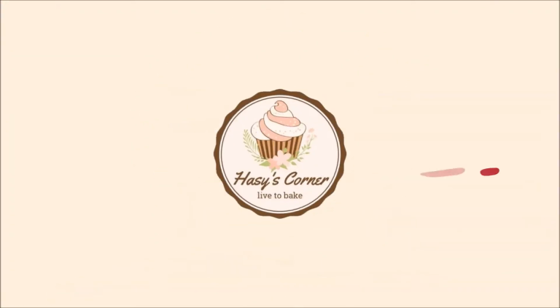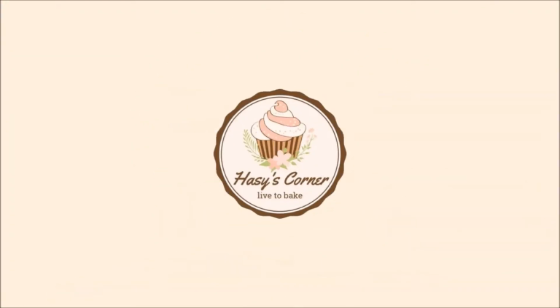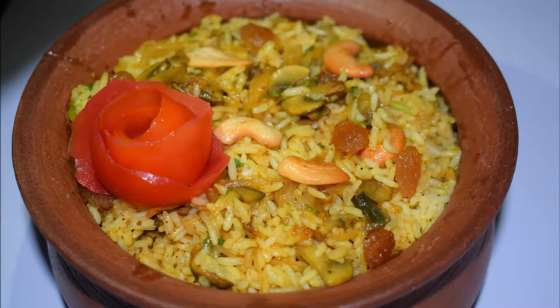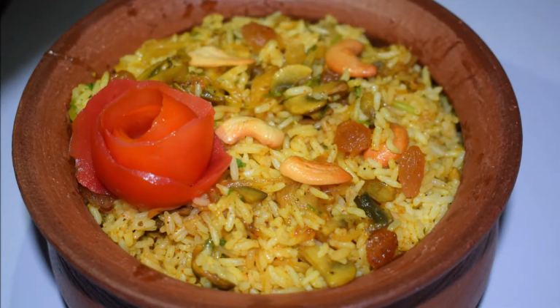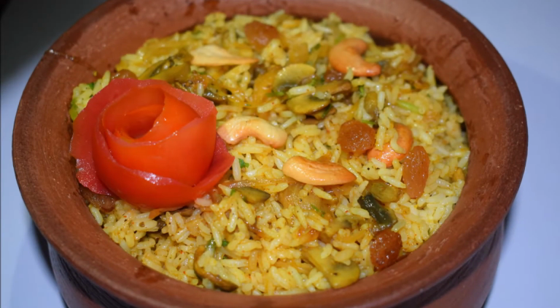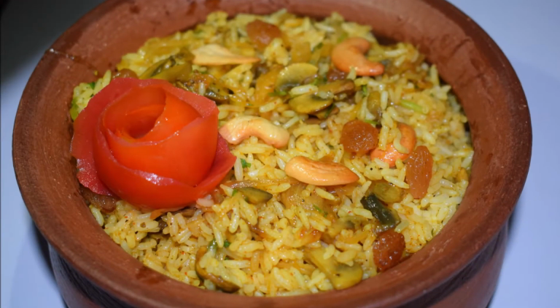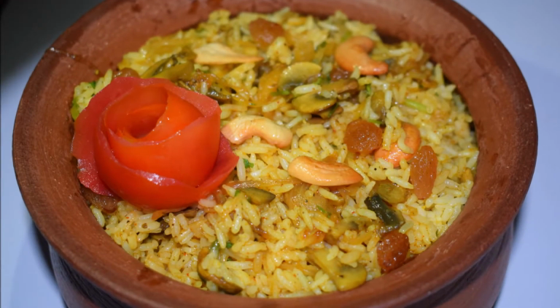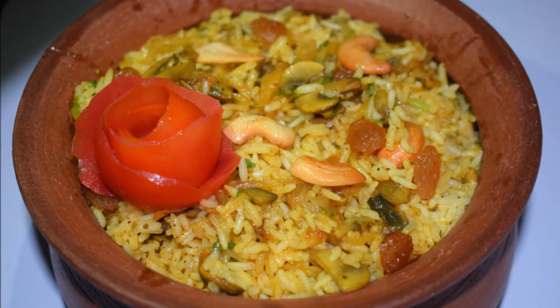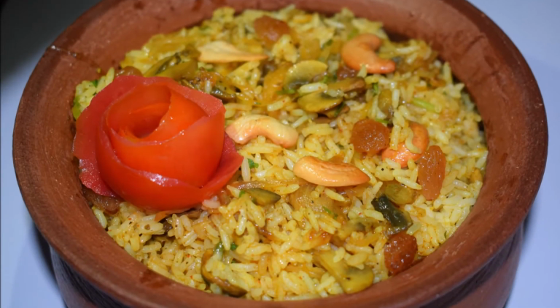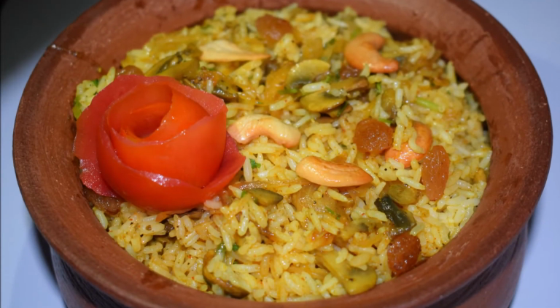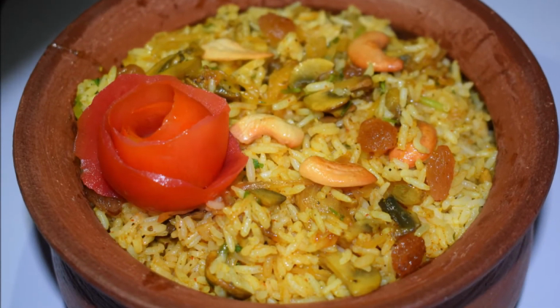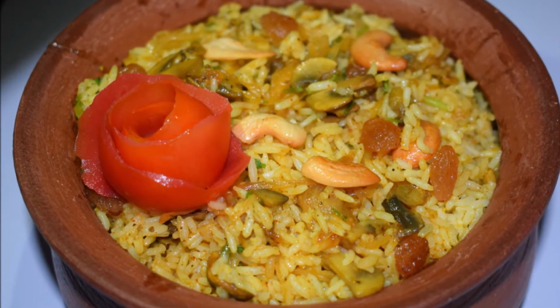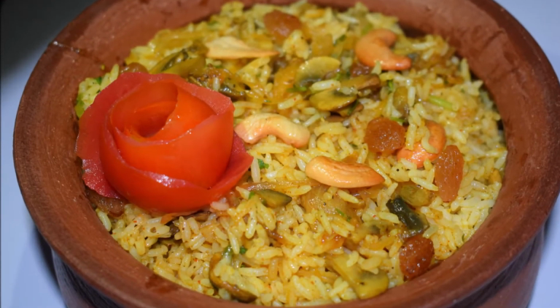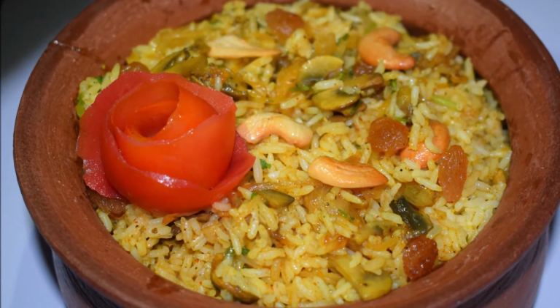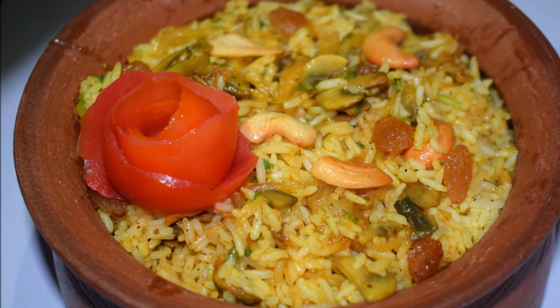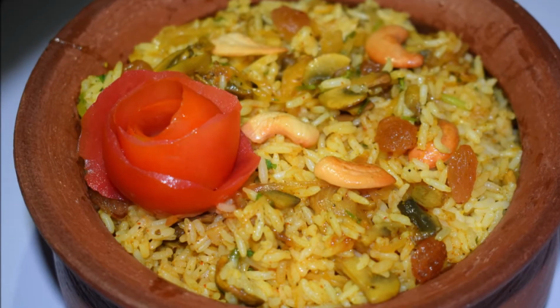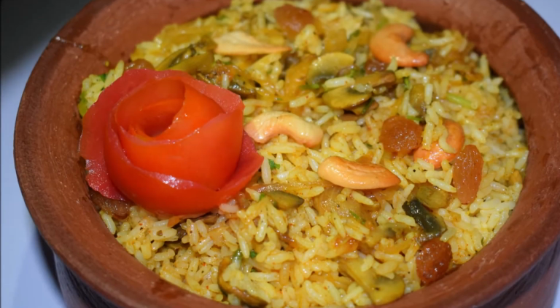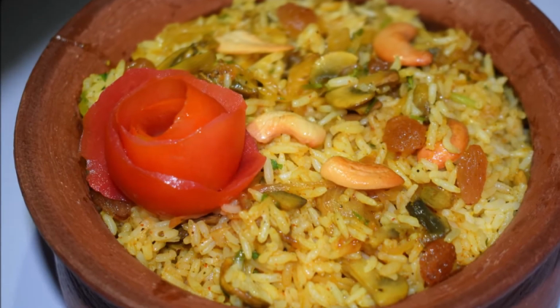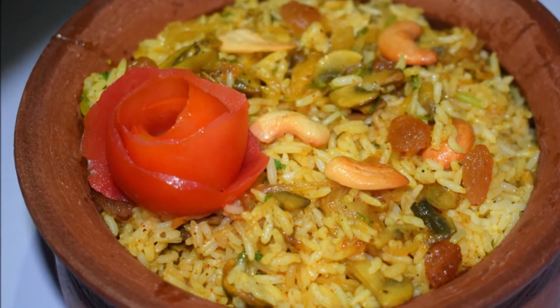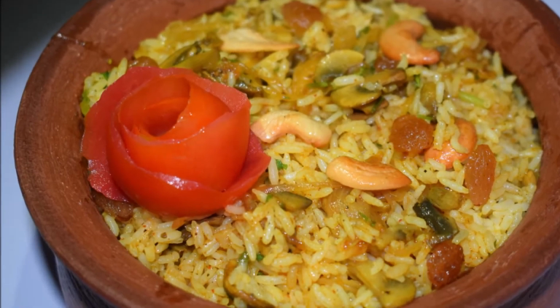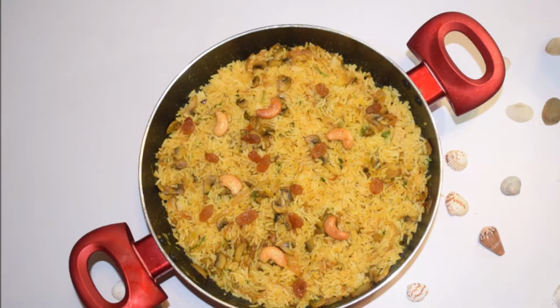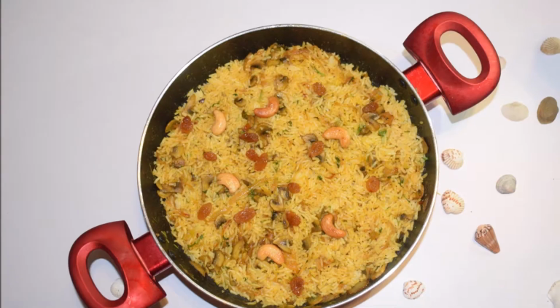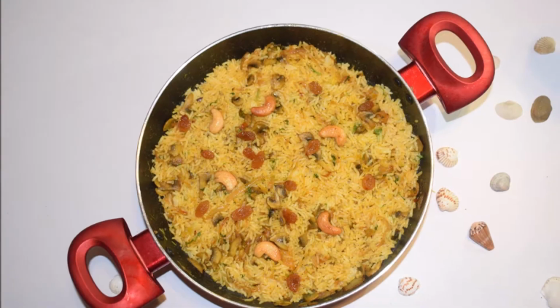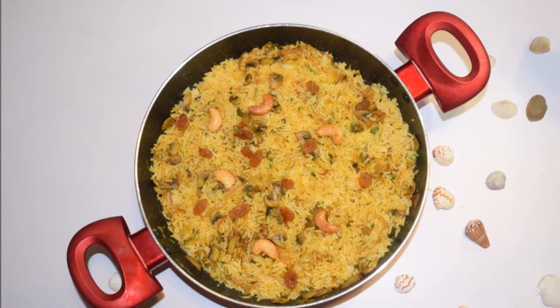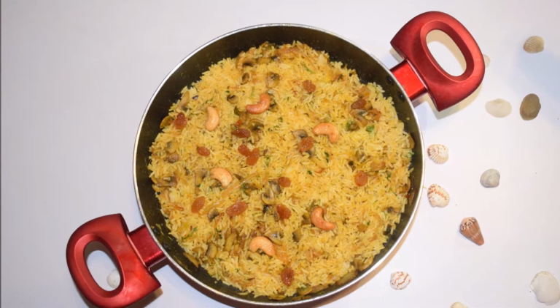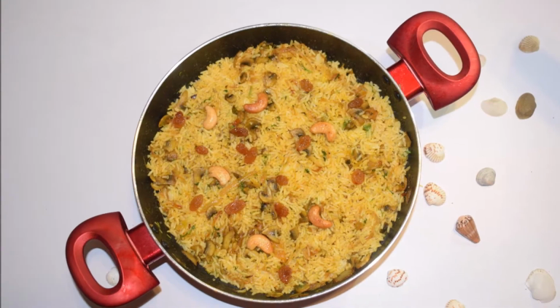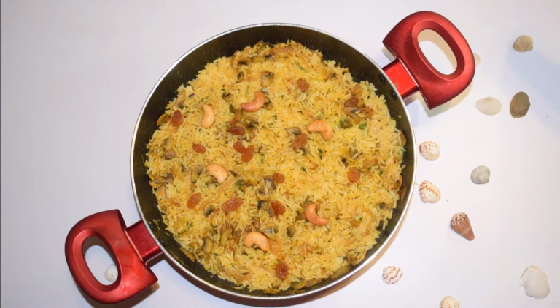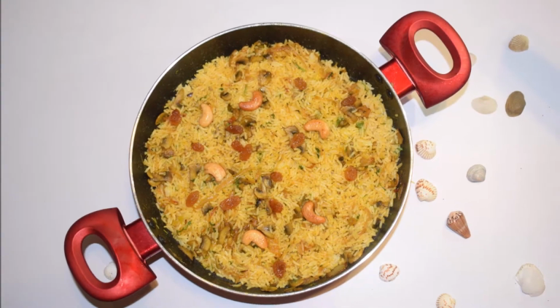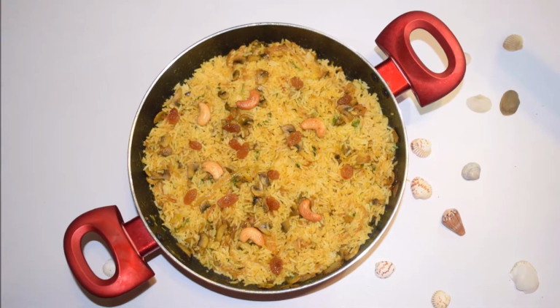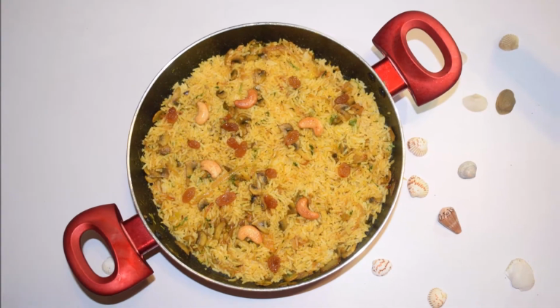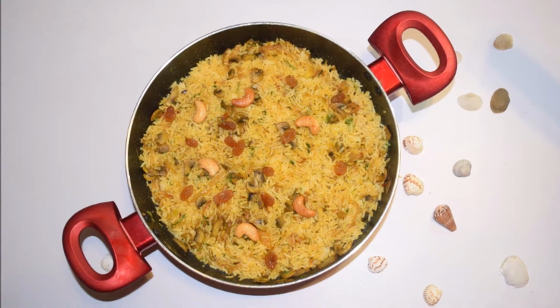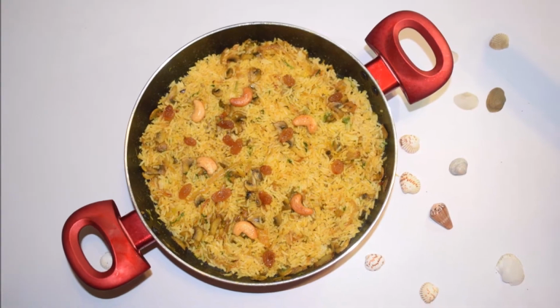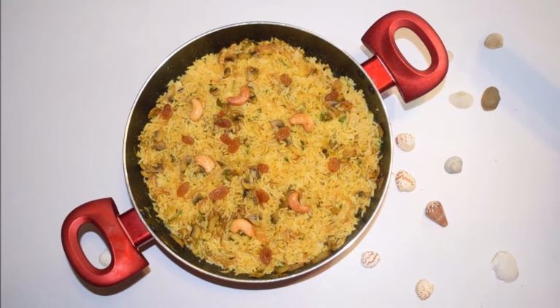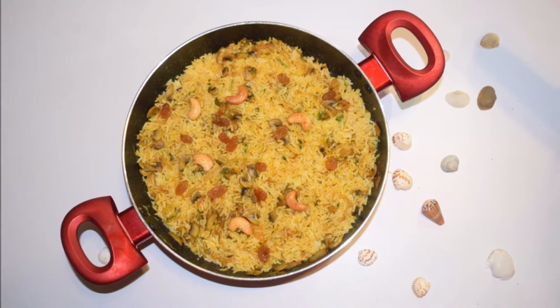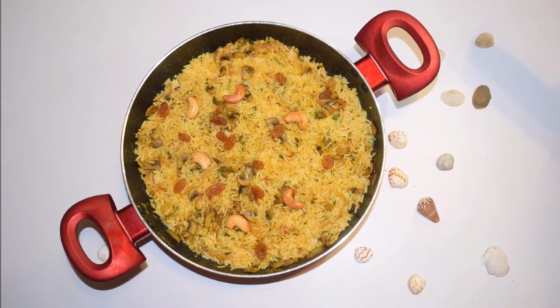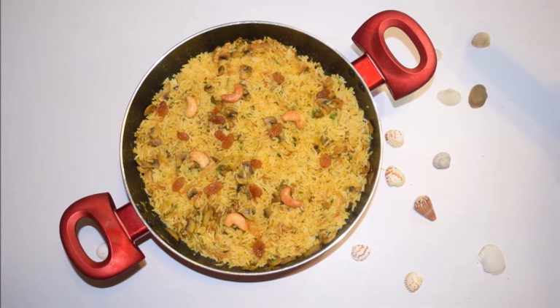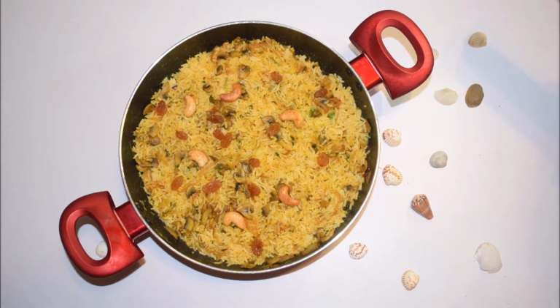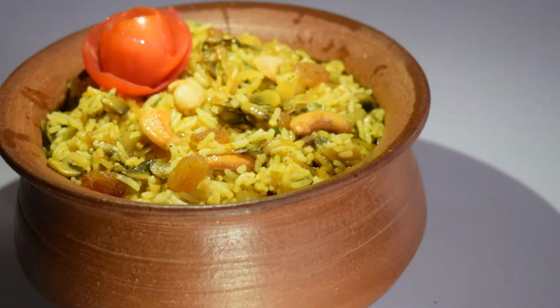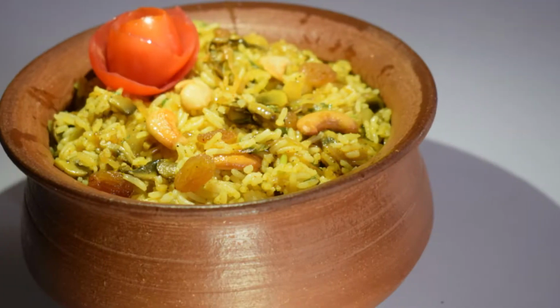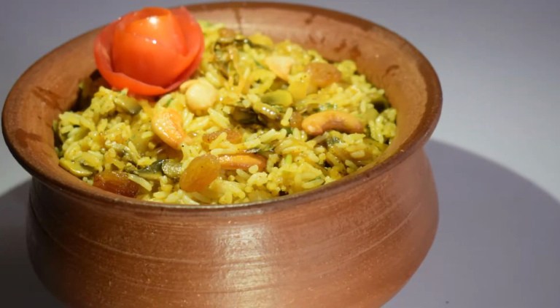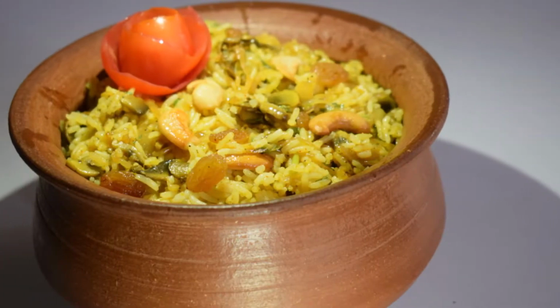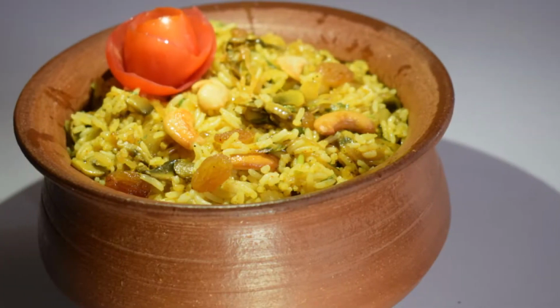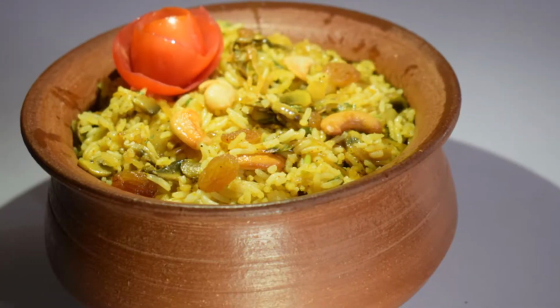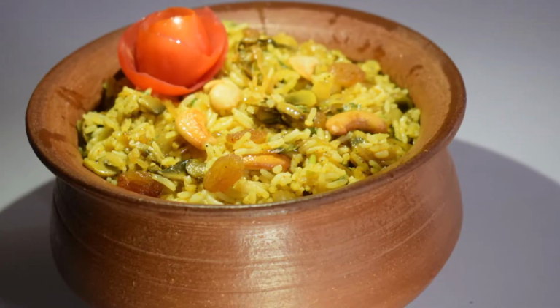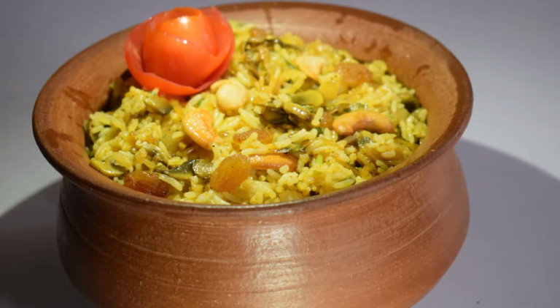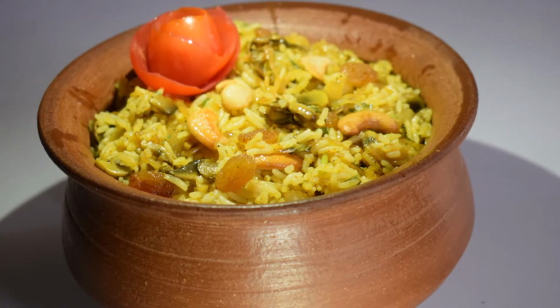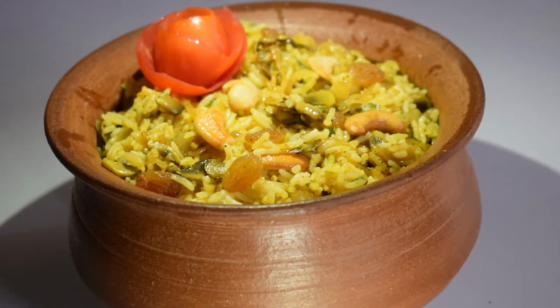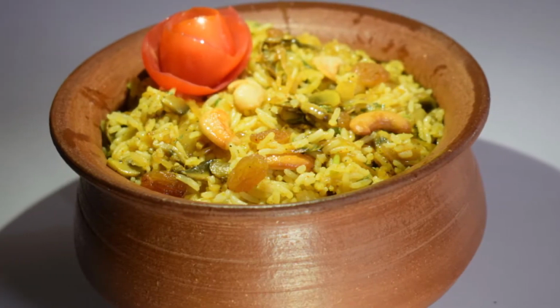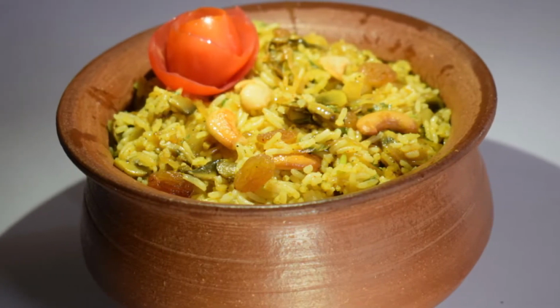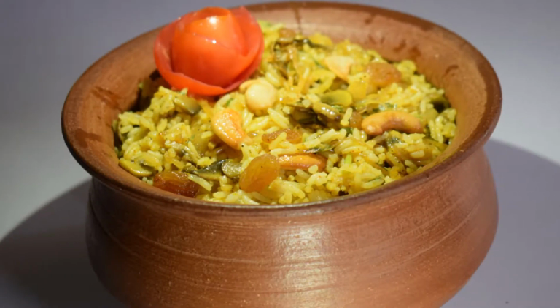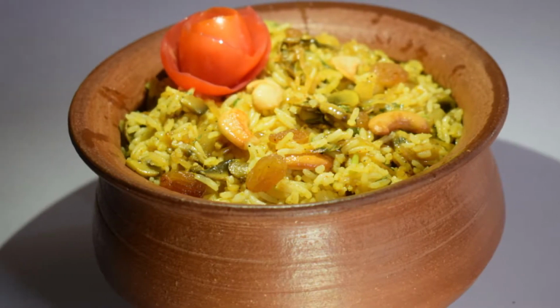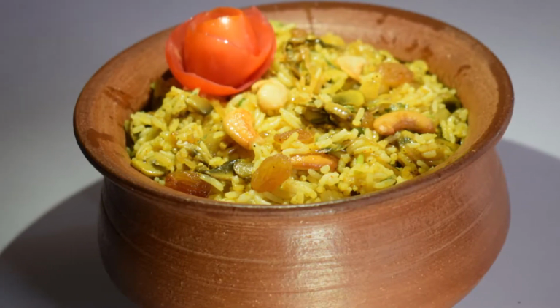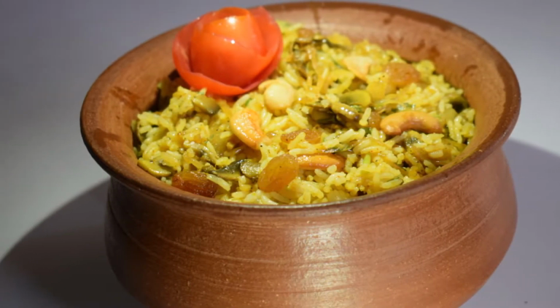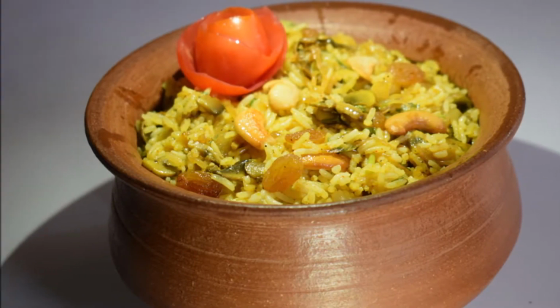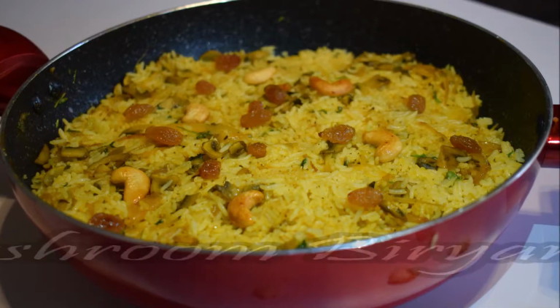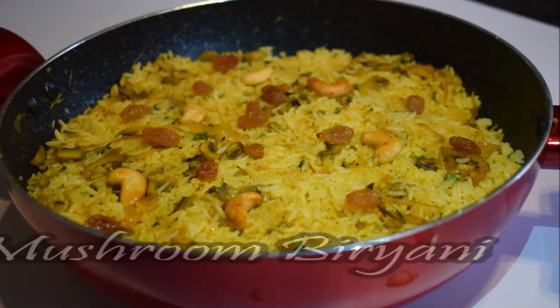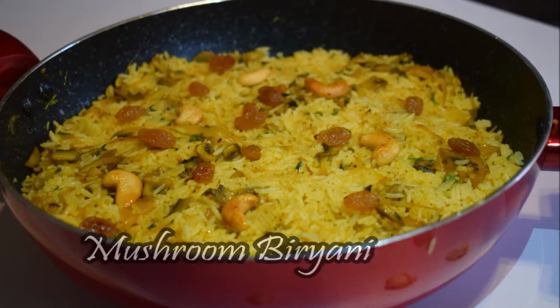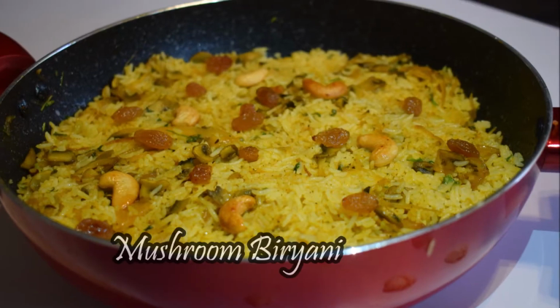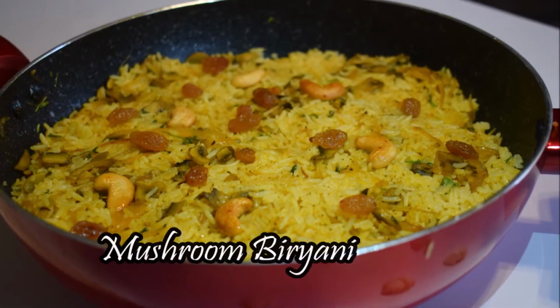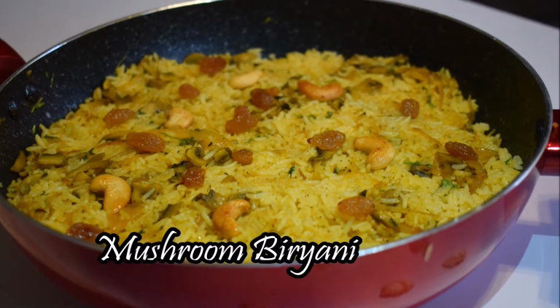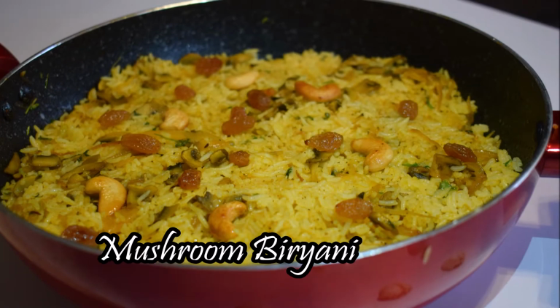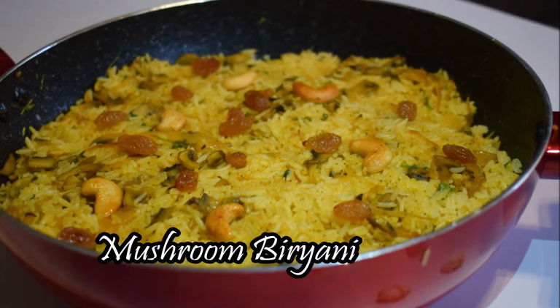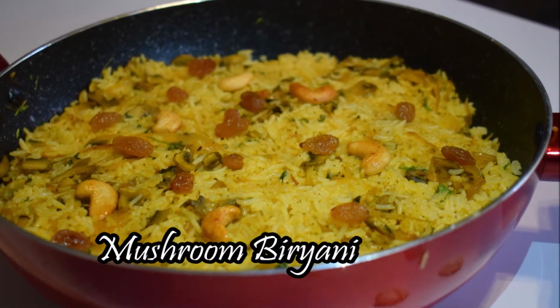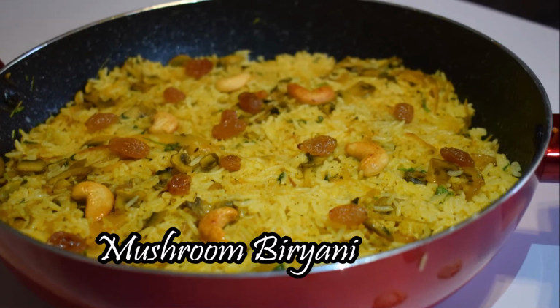Hi friends, how is this? Hello everyone! I'm doing a recipe for this. I believe it's called mushroom biryani.